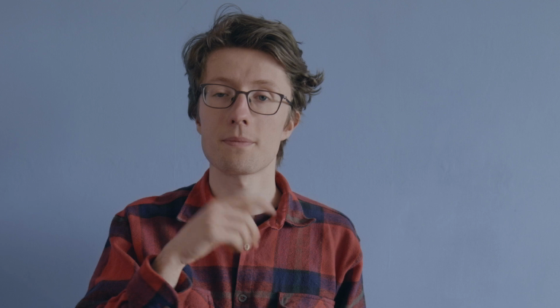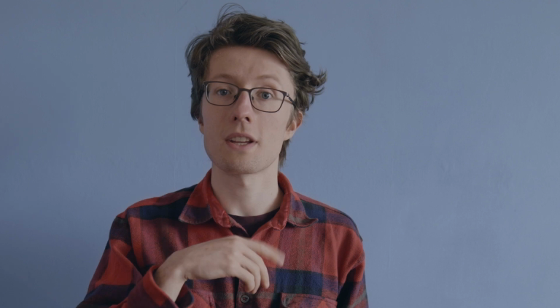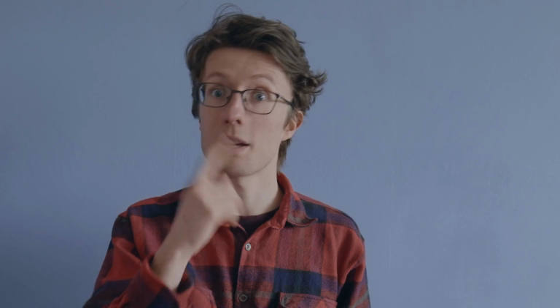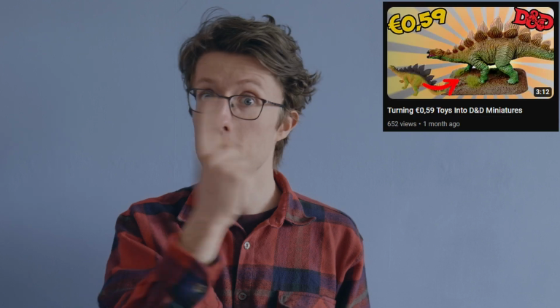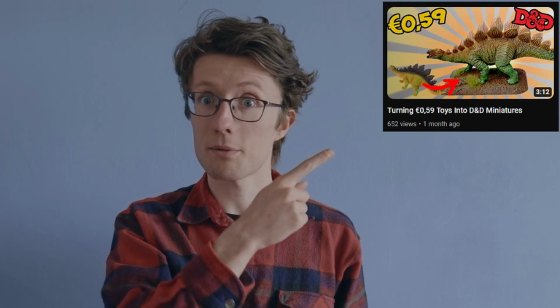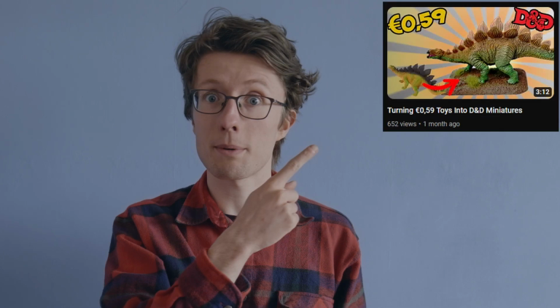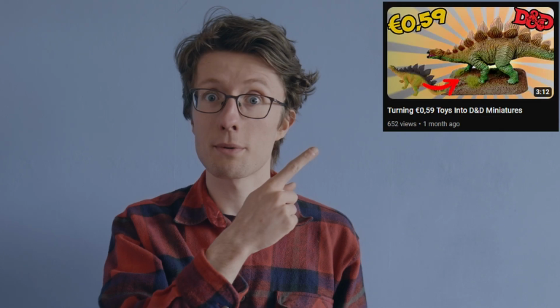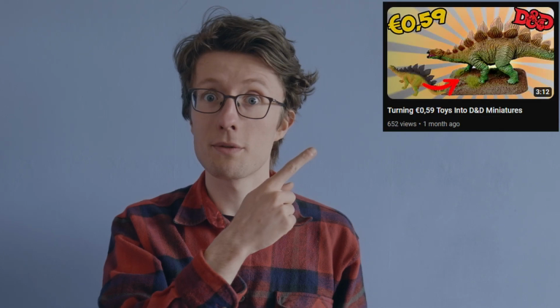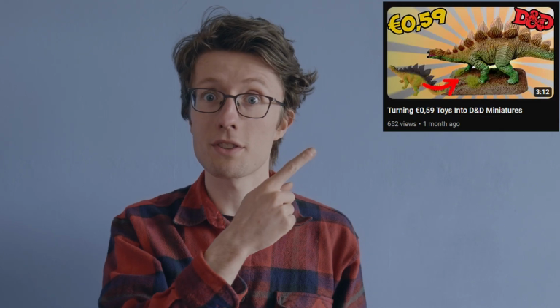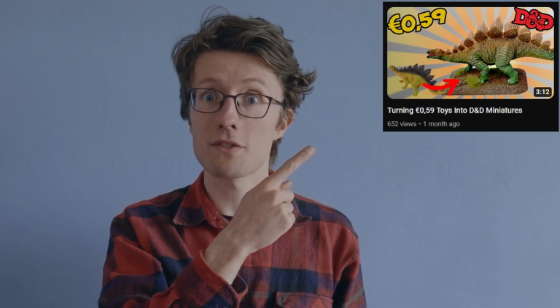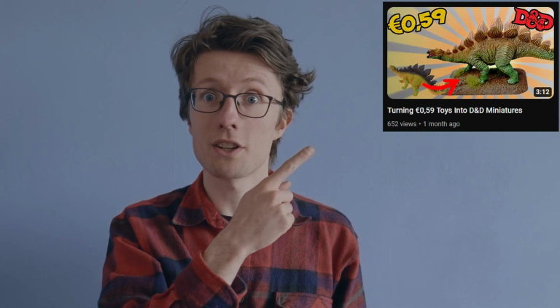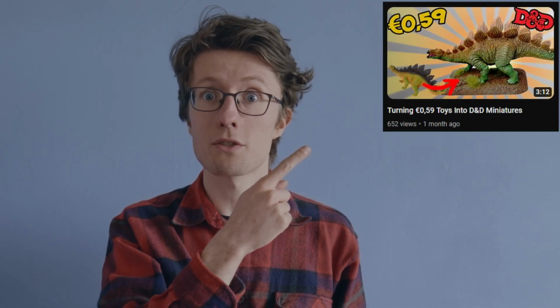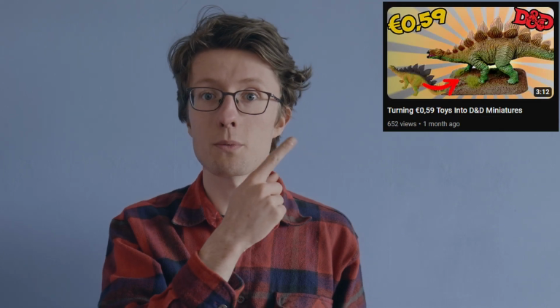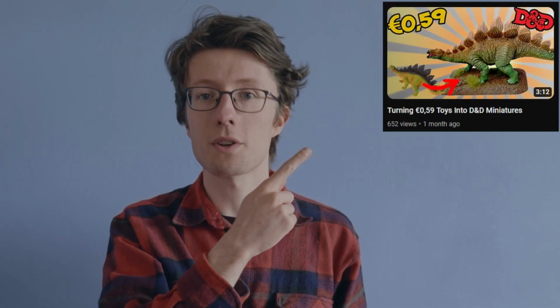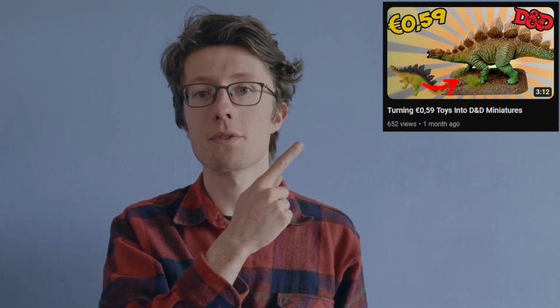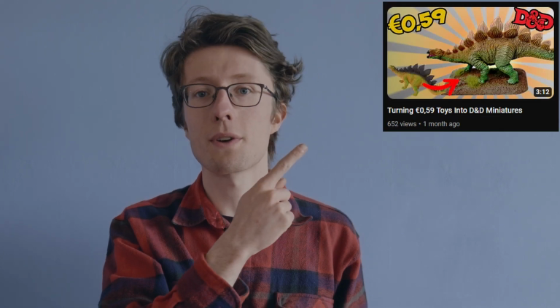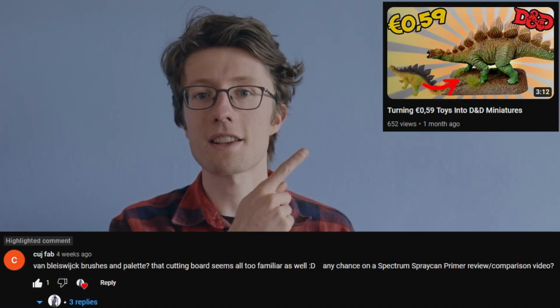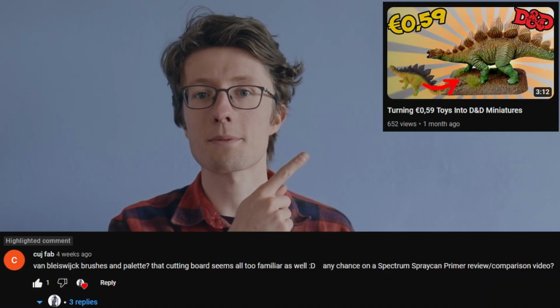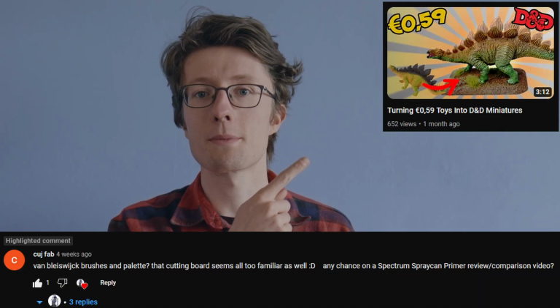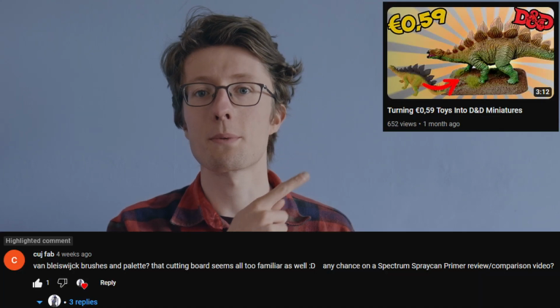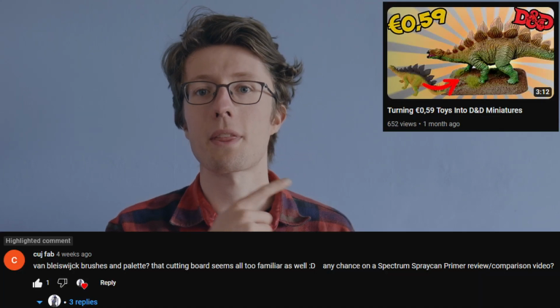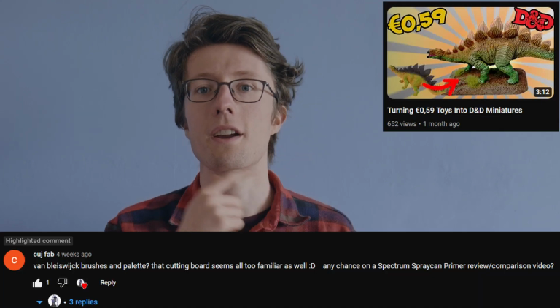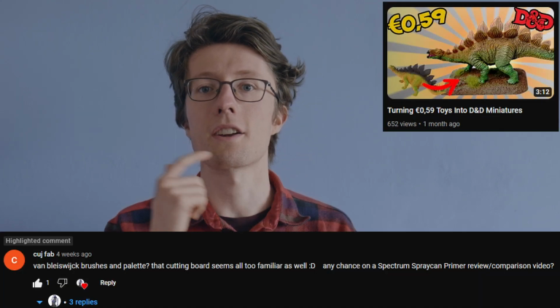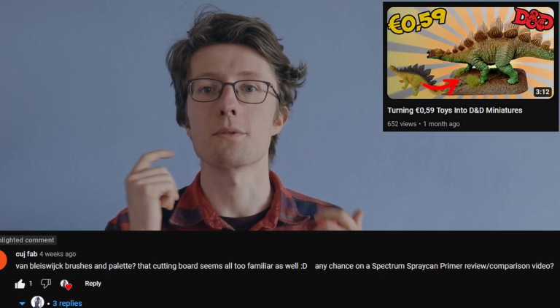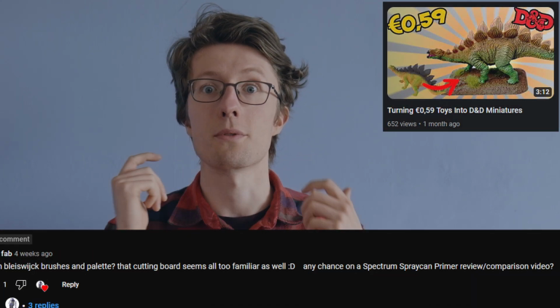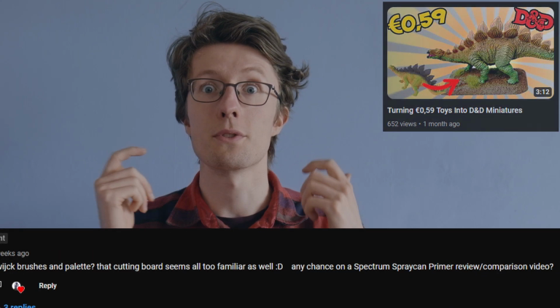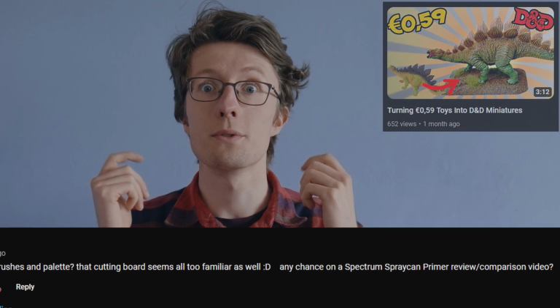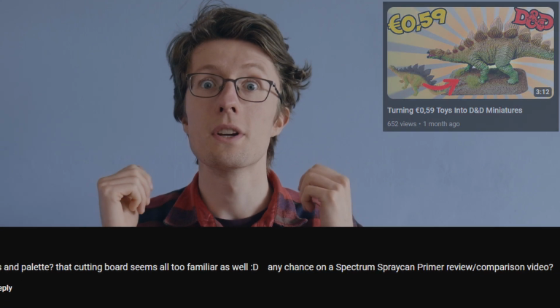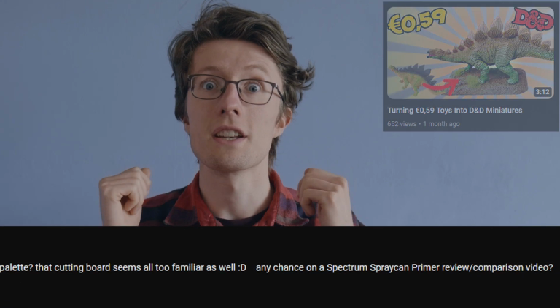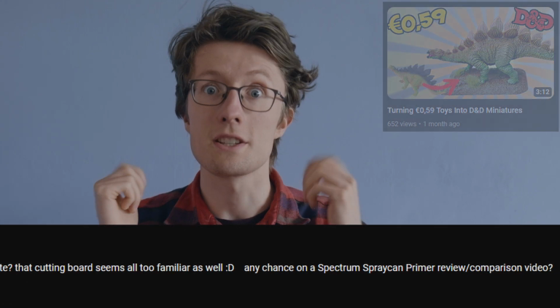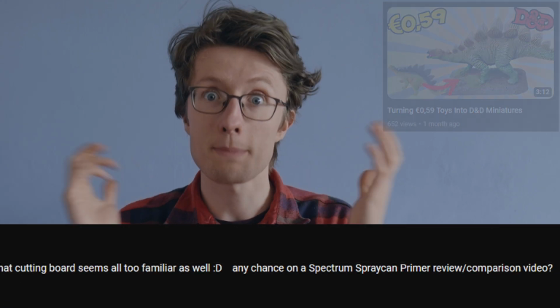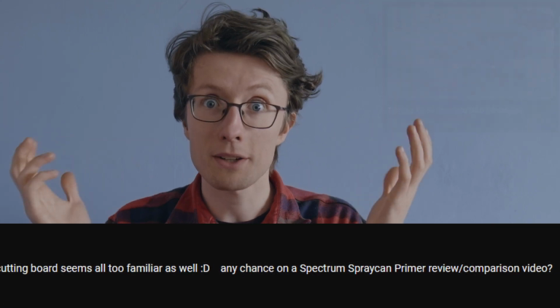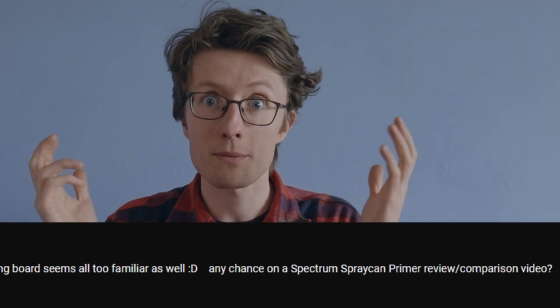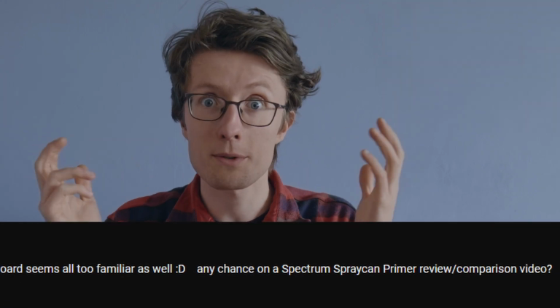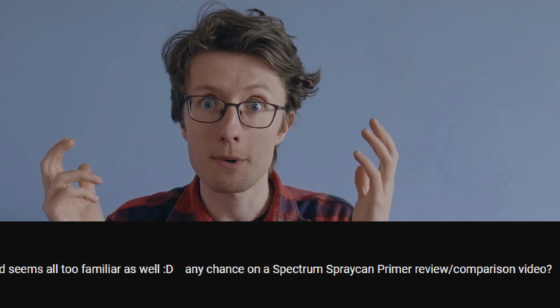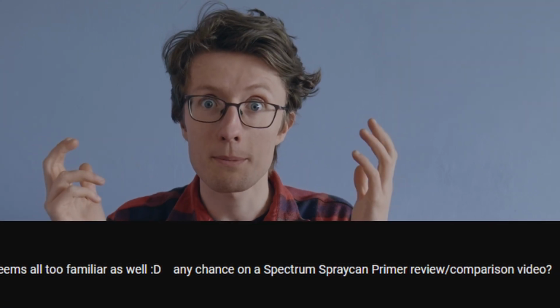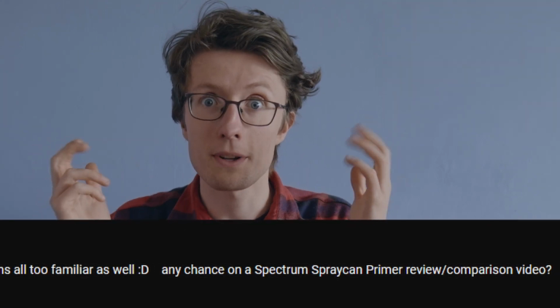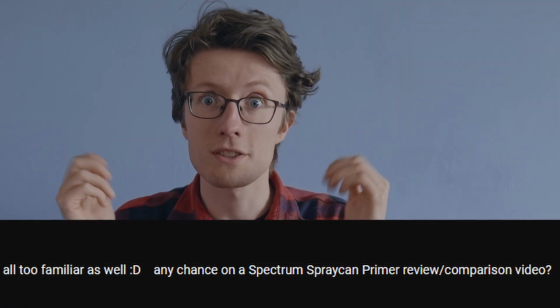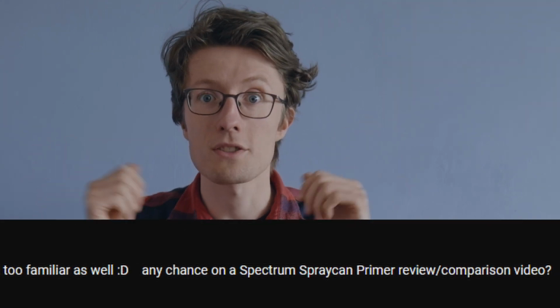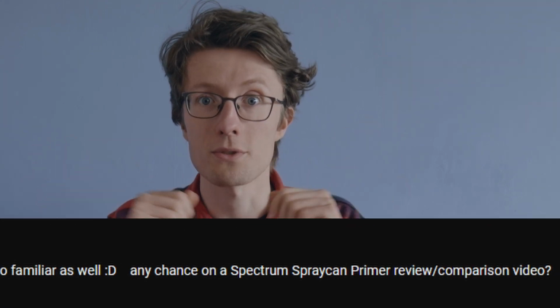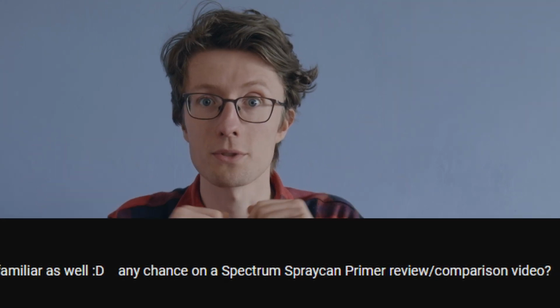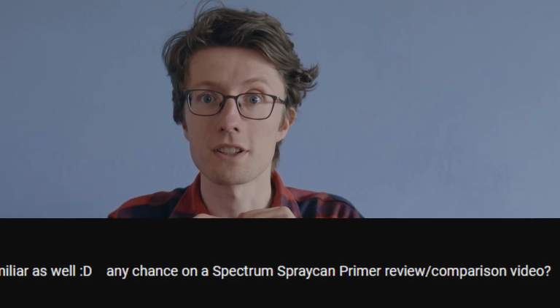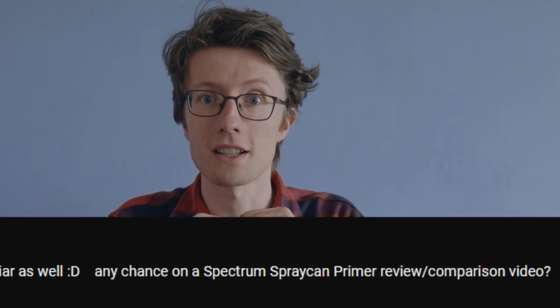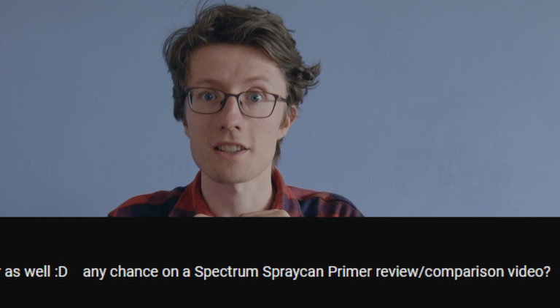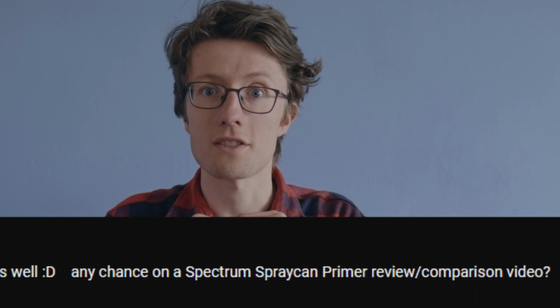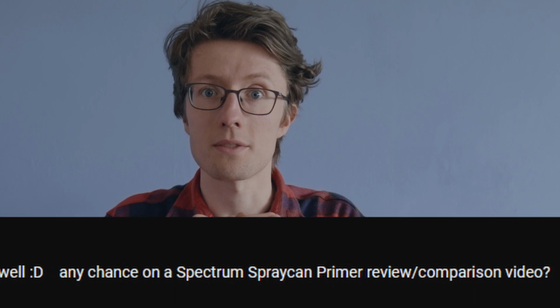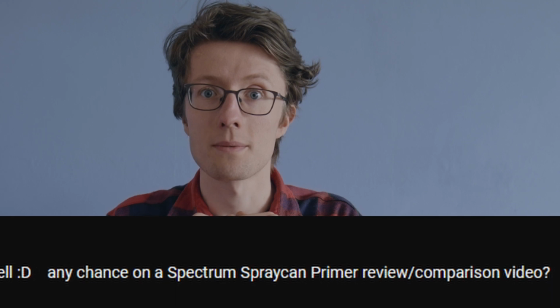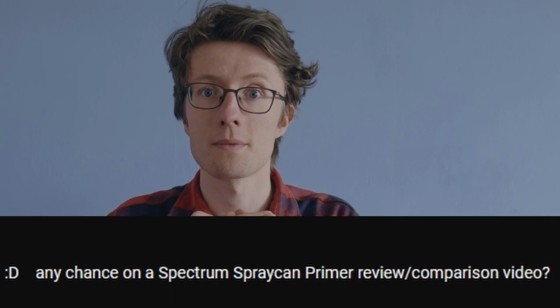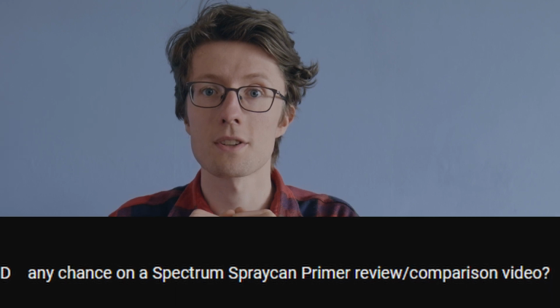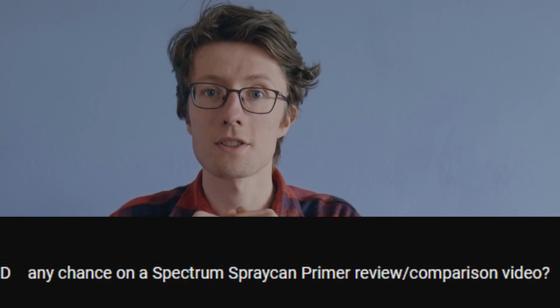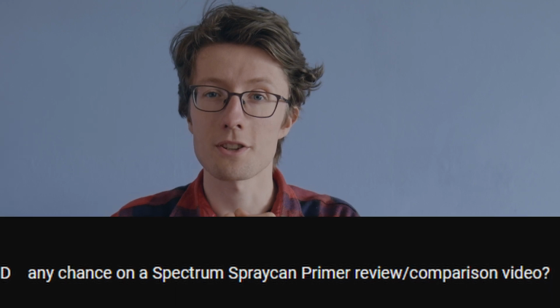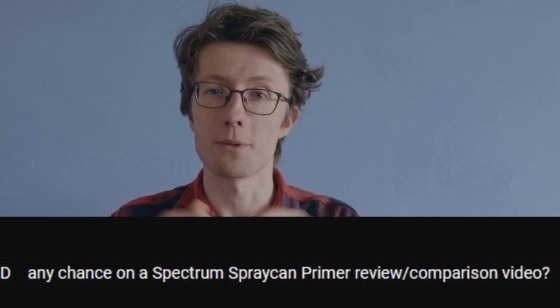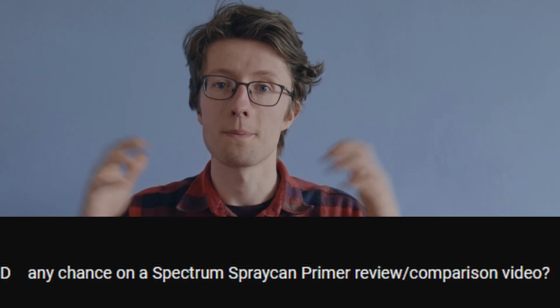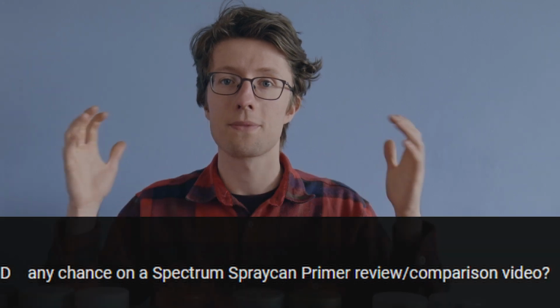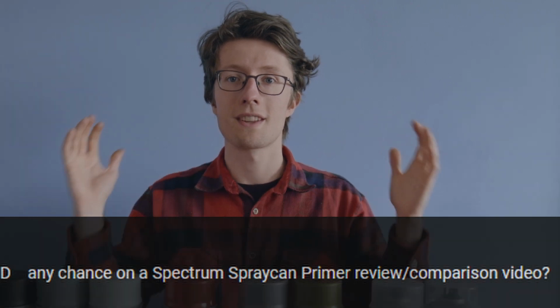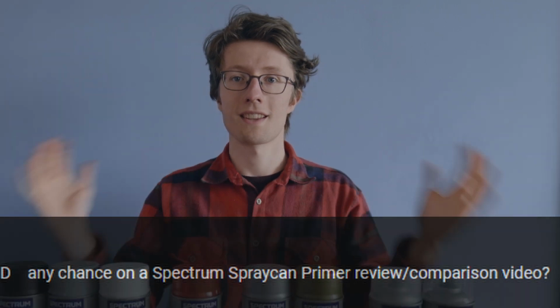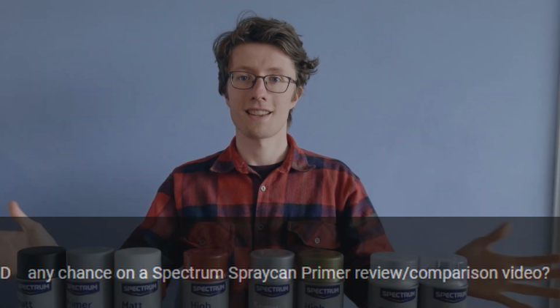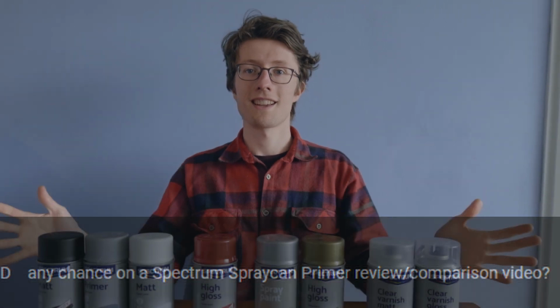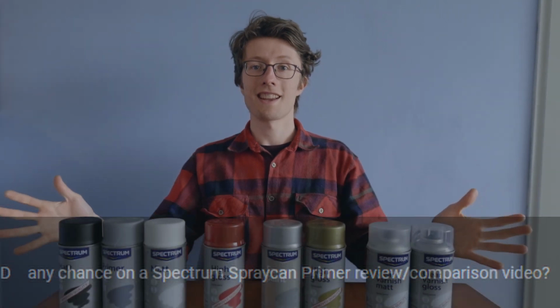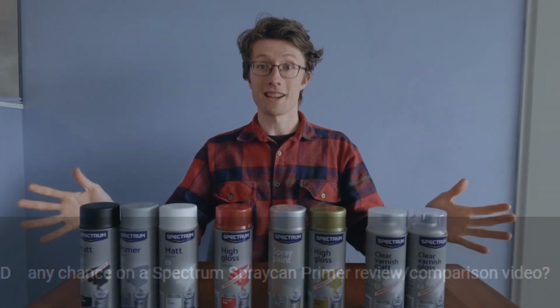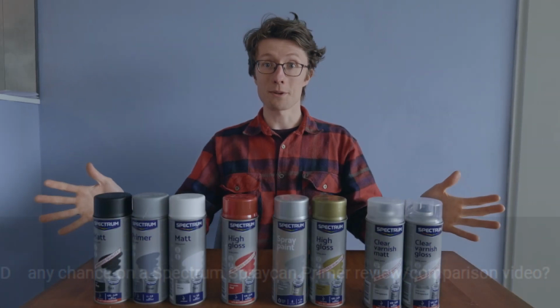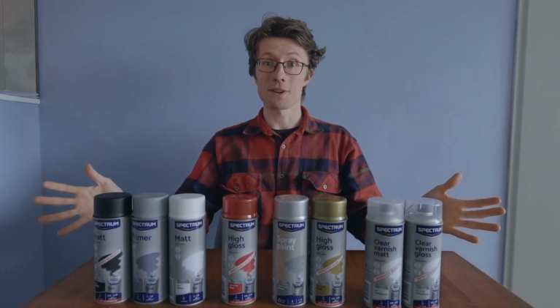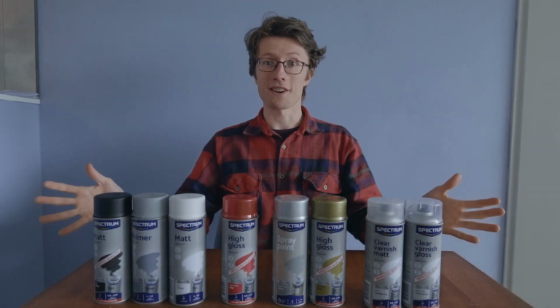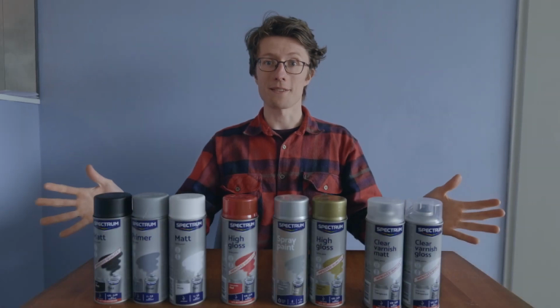In one of my previous videos, one of you asked me whether I could review Spectrum spray paints sold at the Action. So here we are.